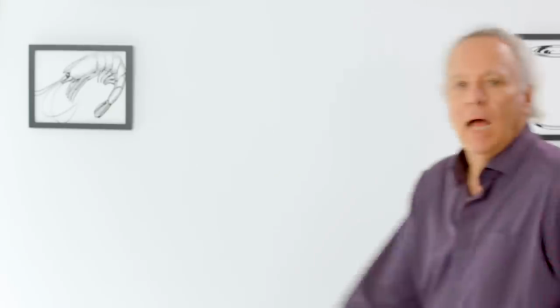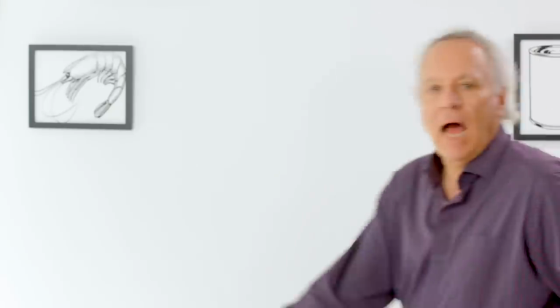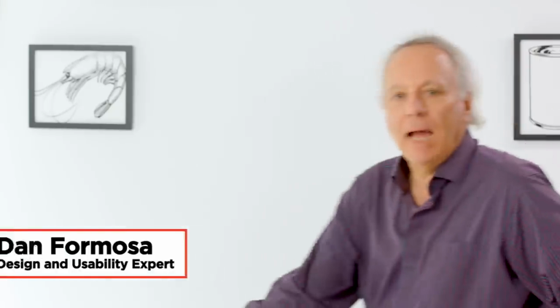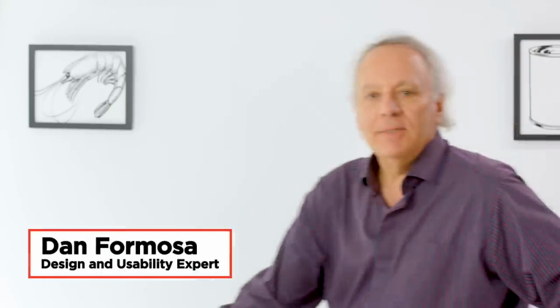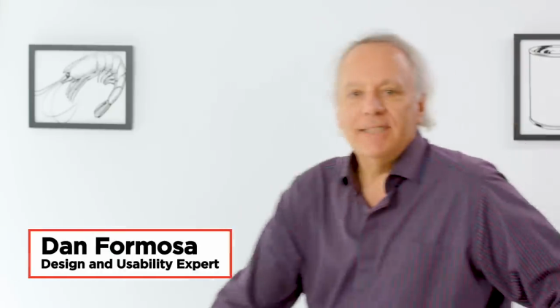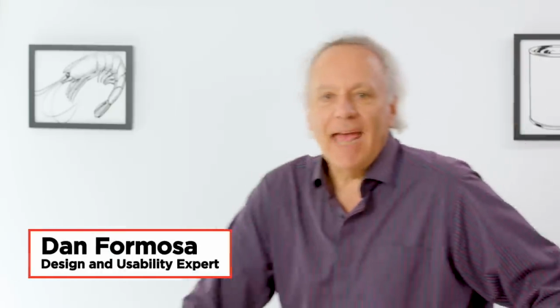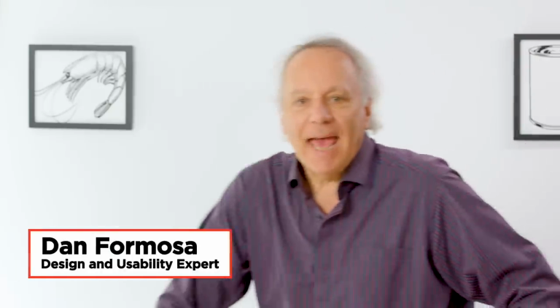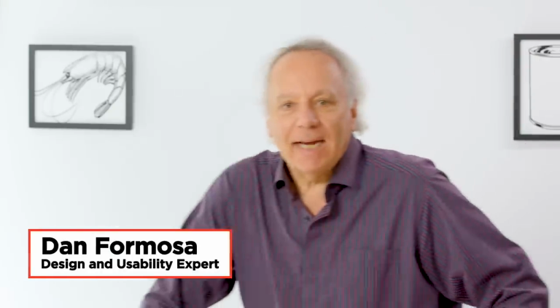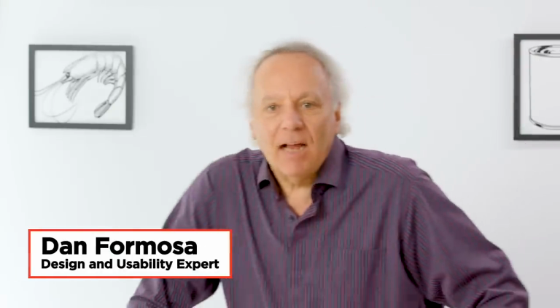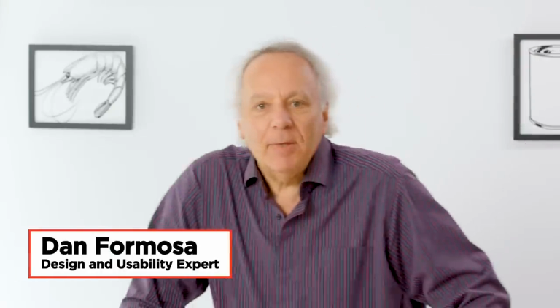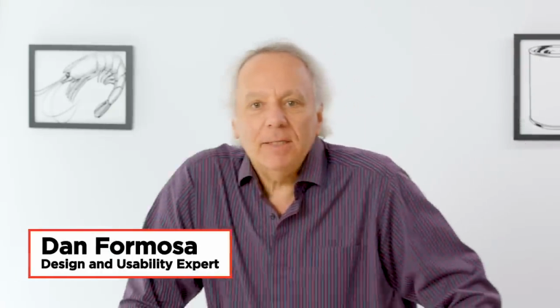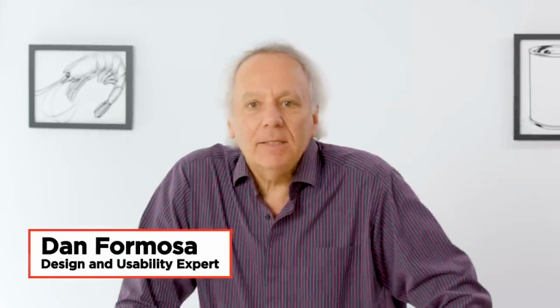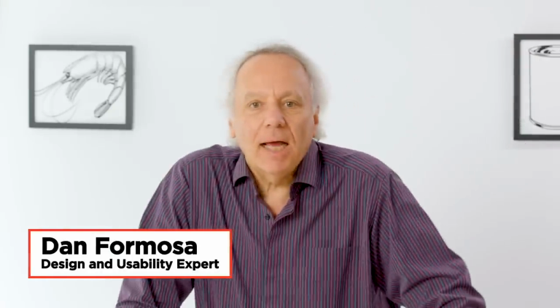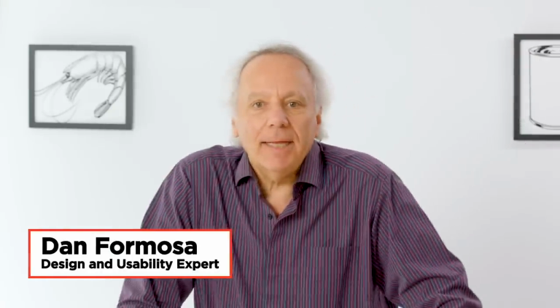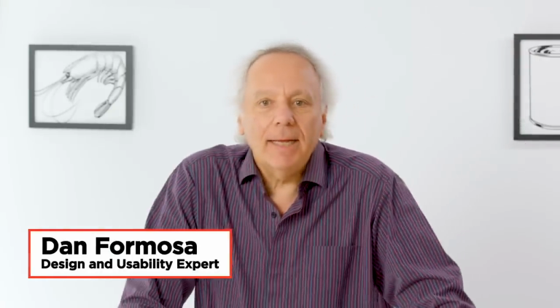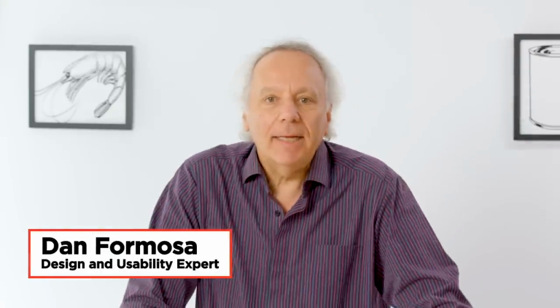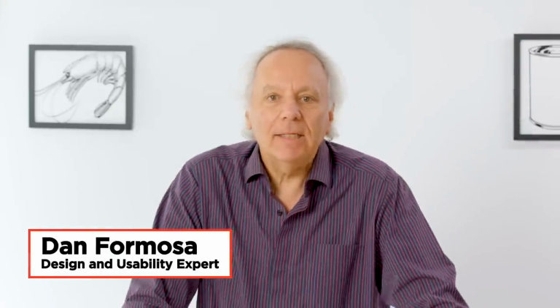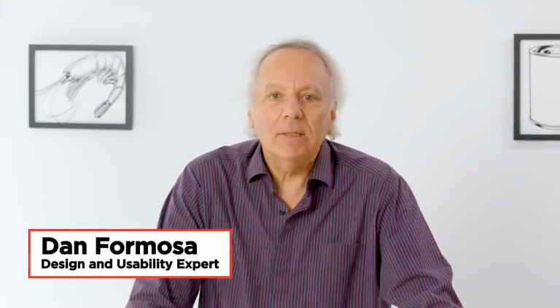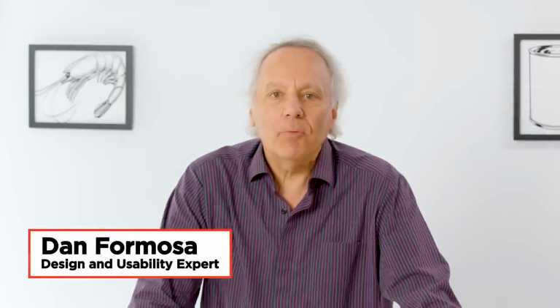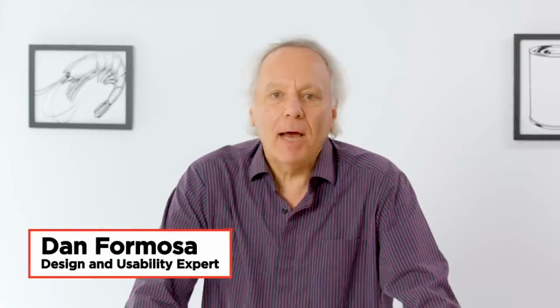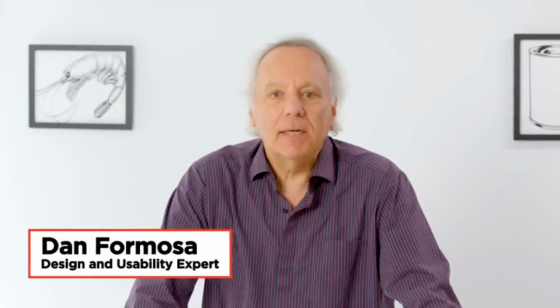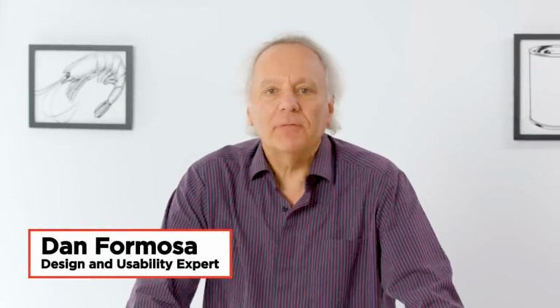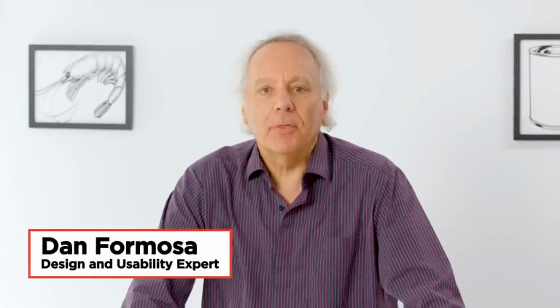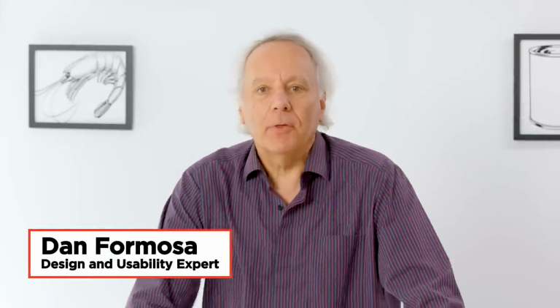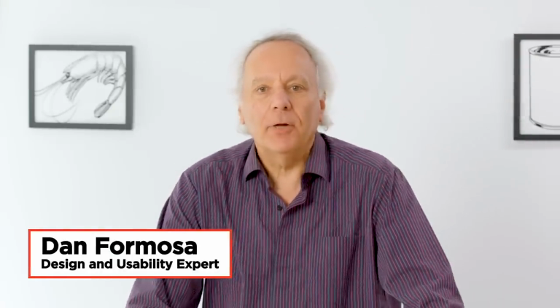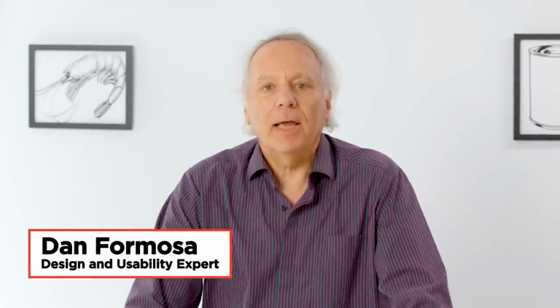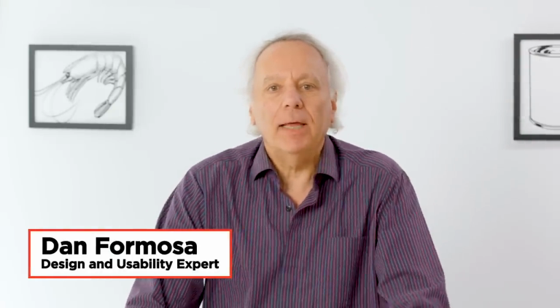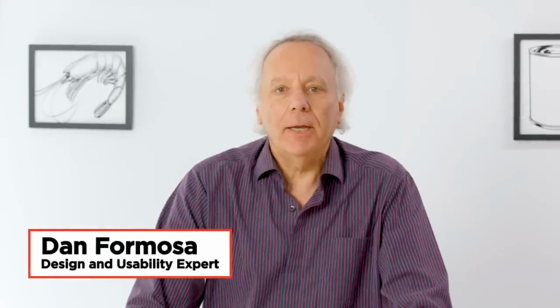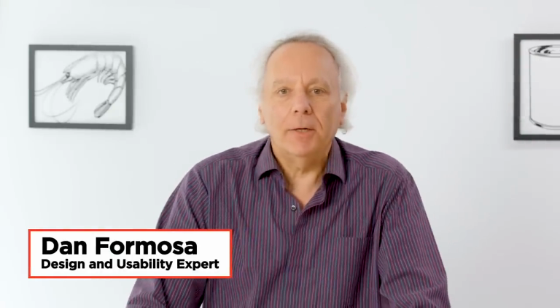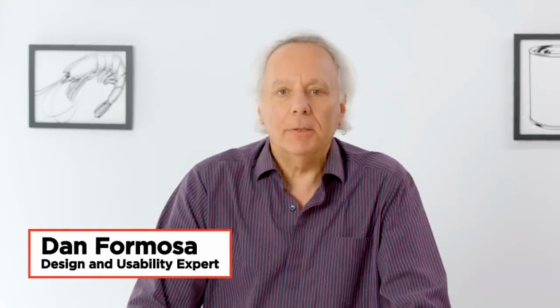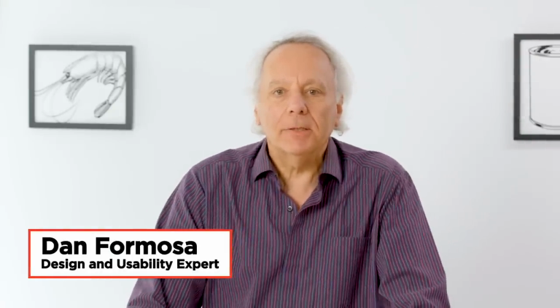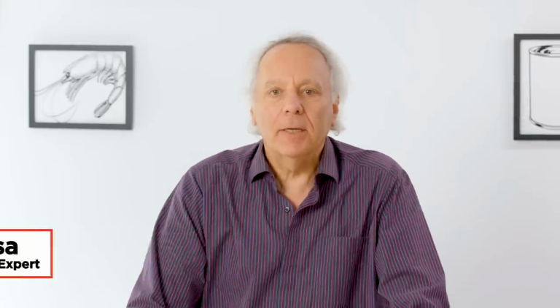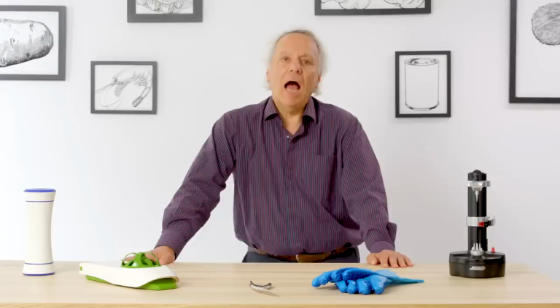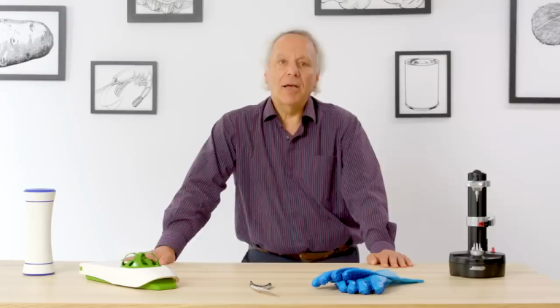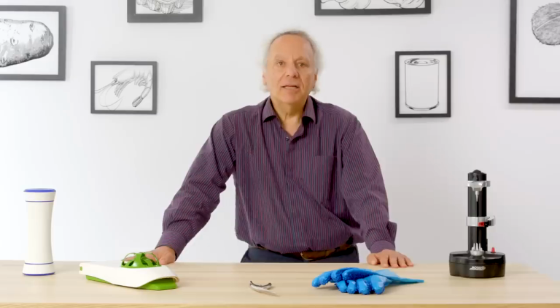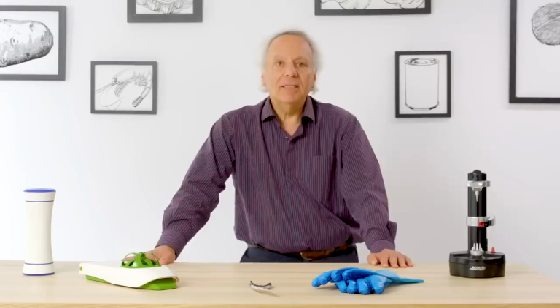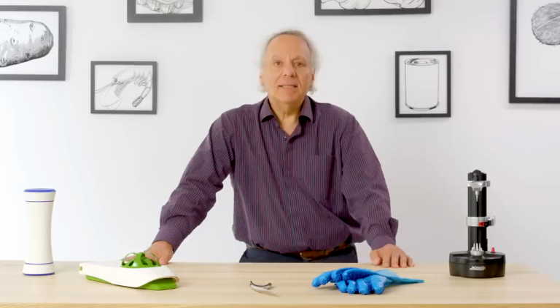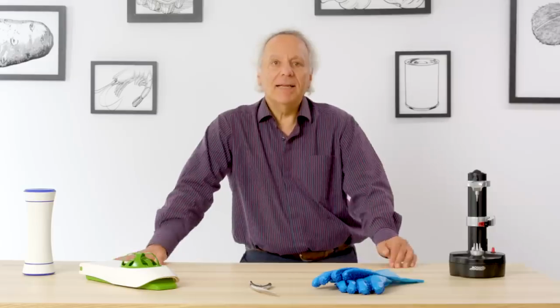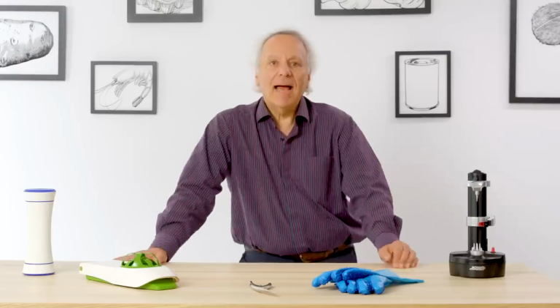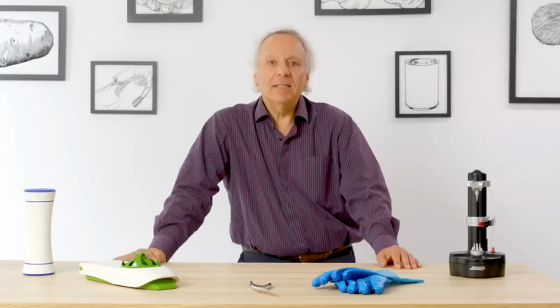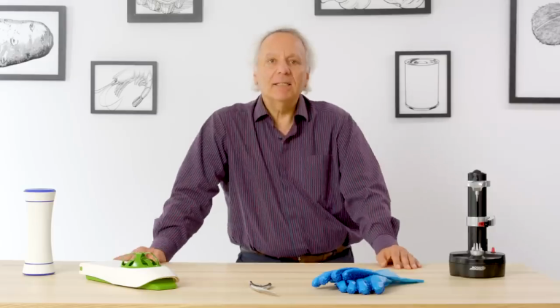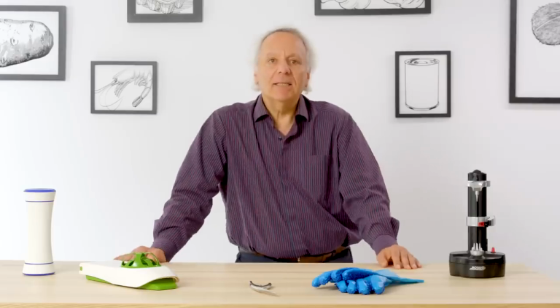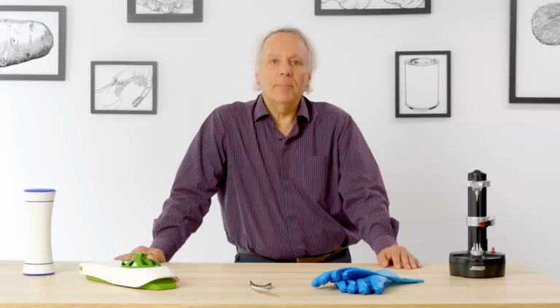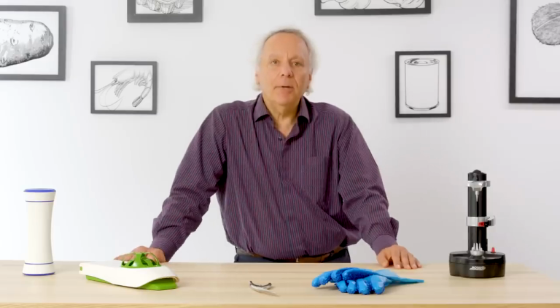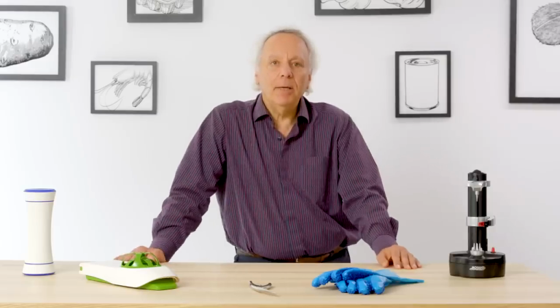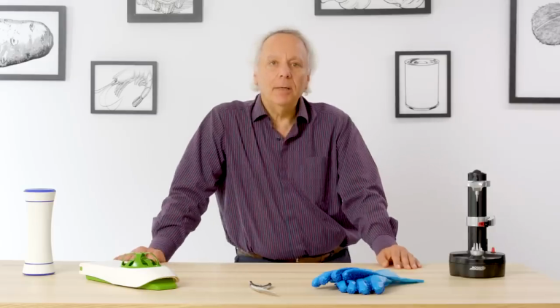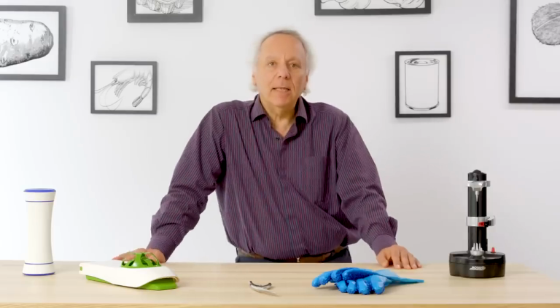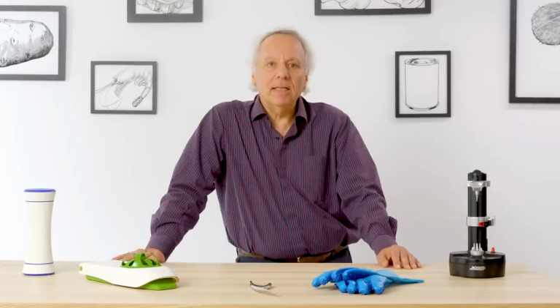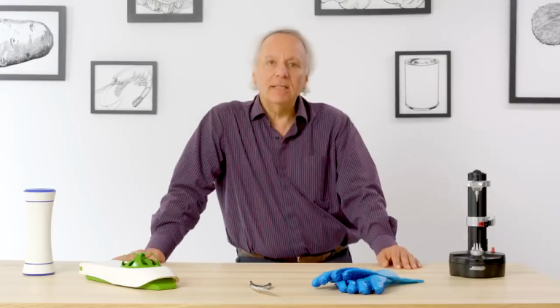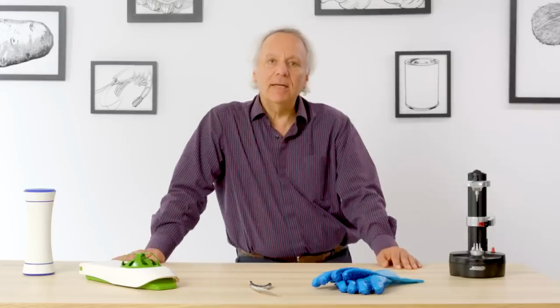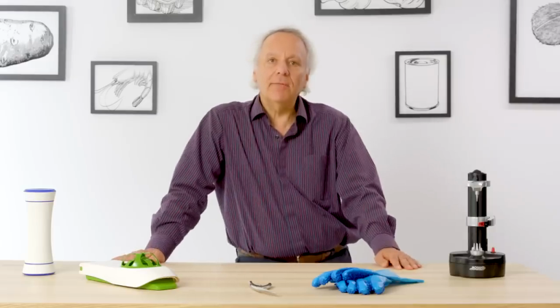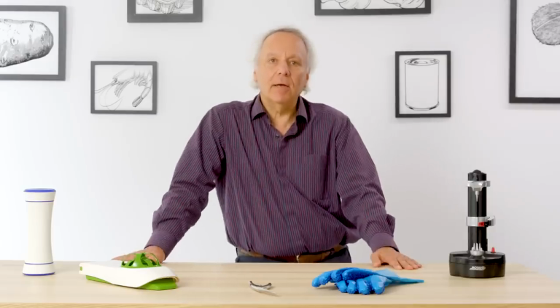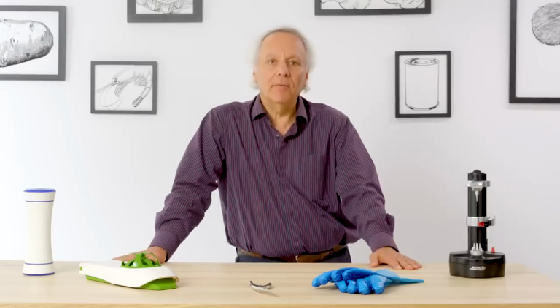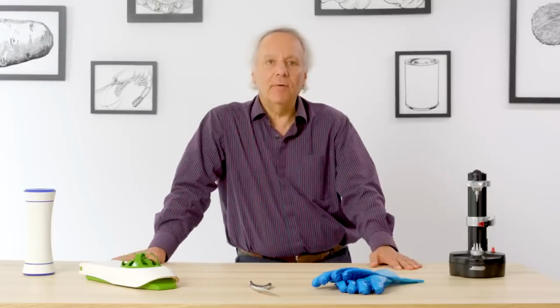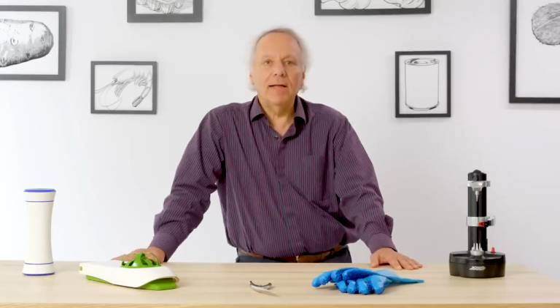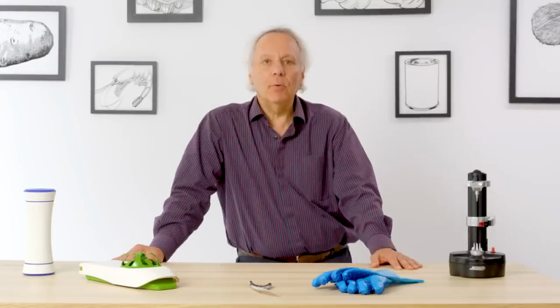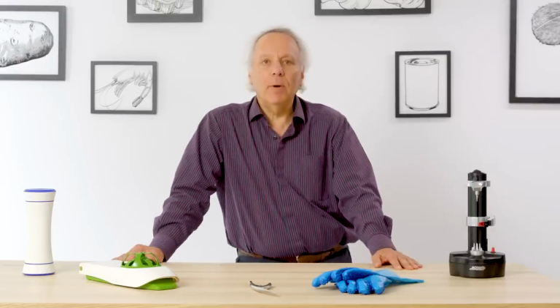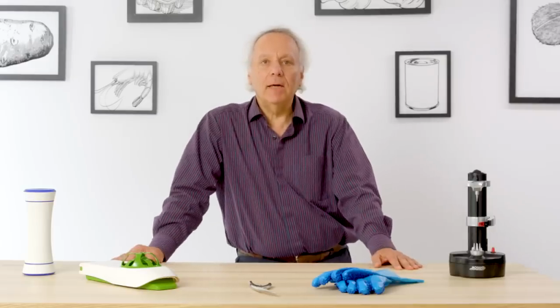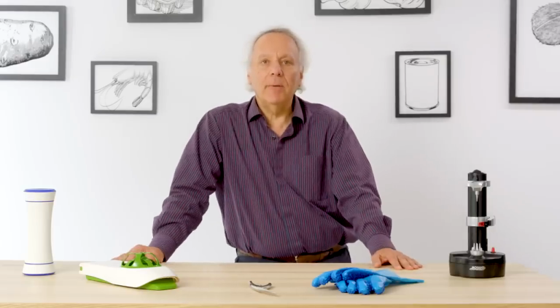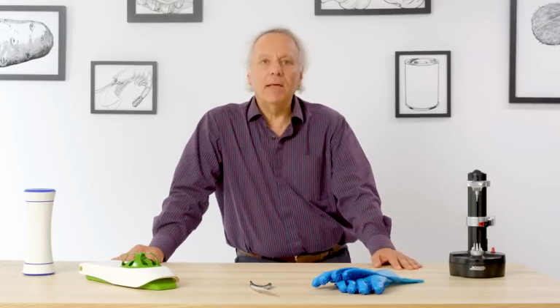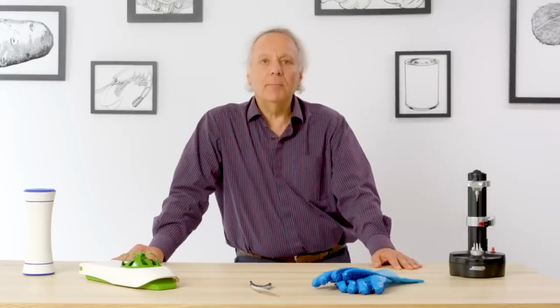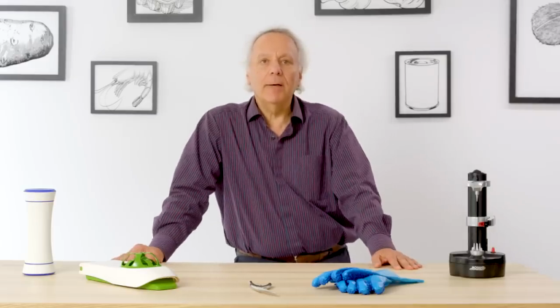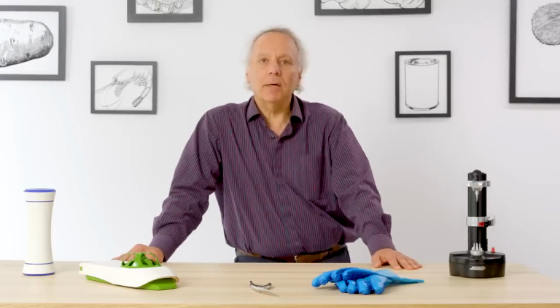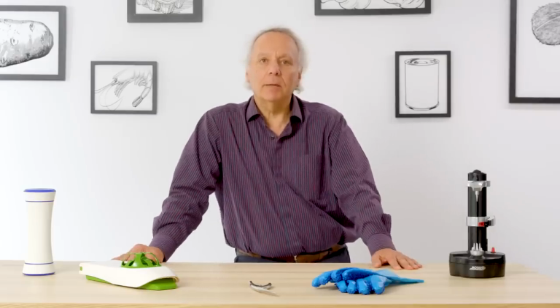I'm Dan and I've been designing kitchen products for 38 years. I'm going to test gadgets that peel and see if I can find a way to make them better.